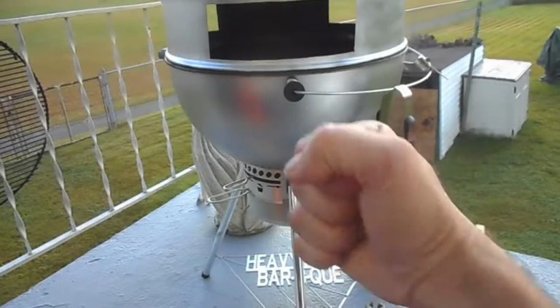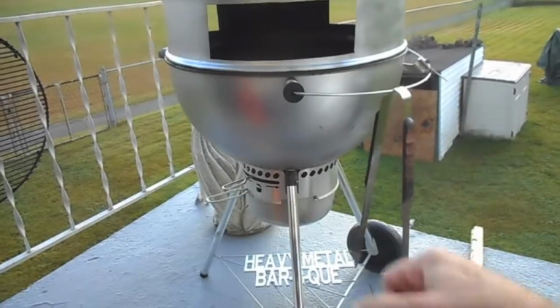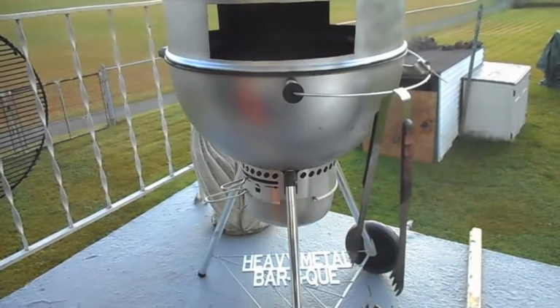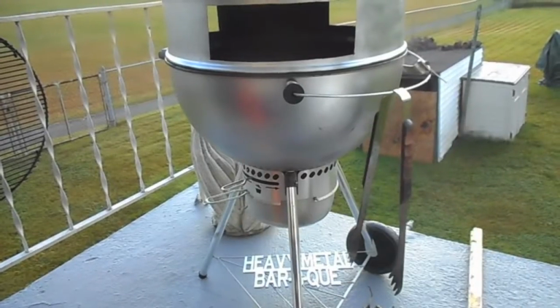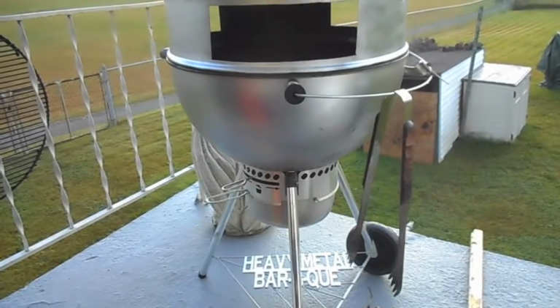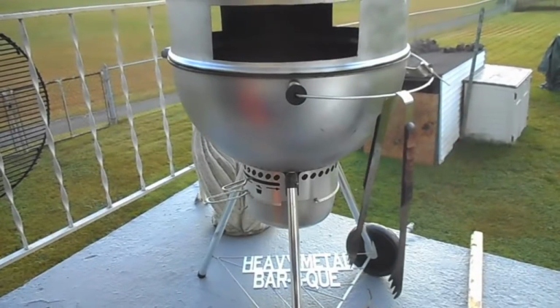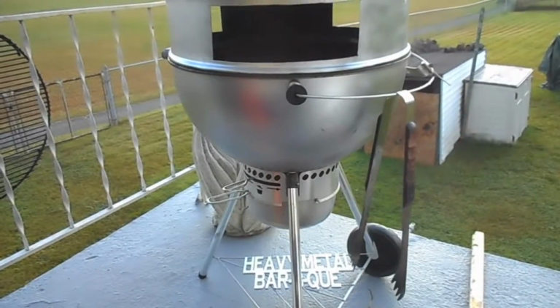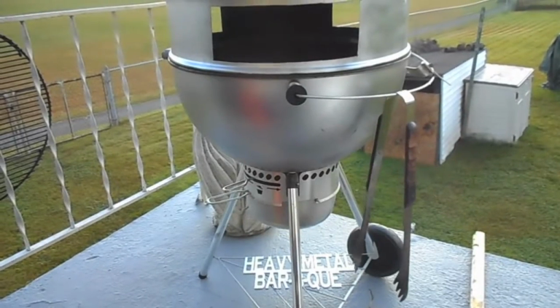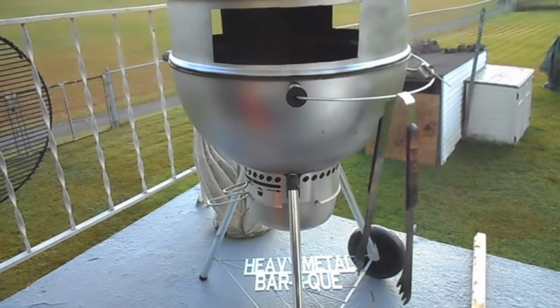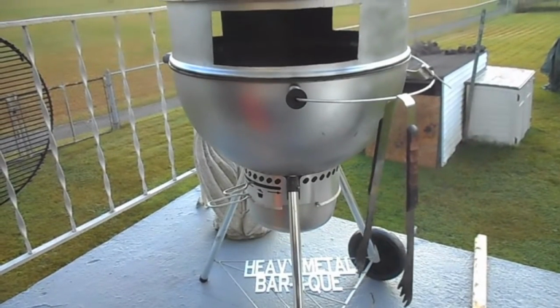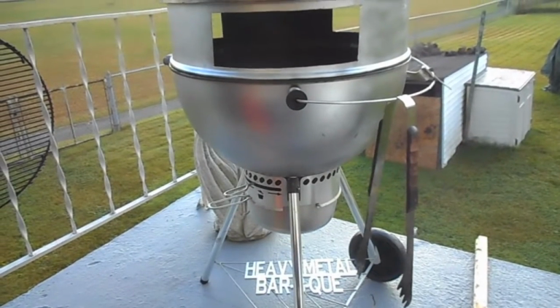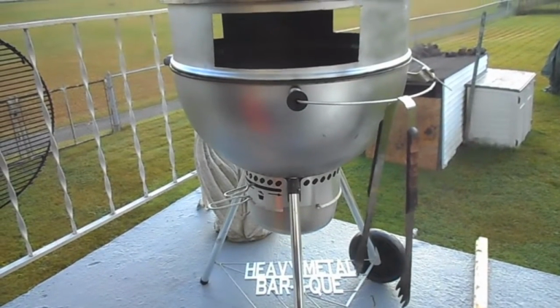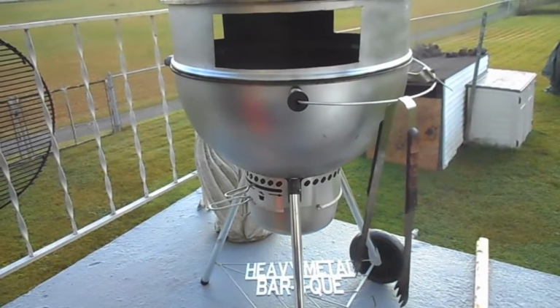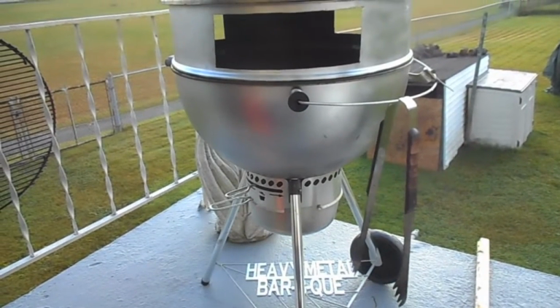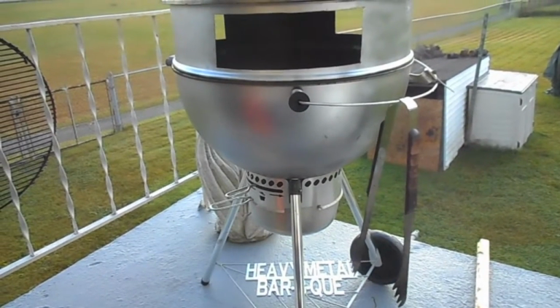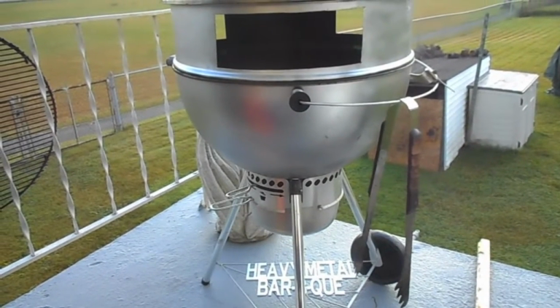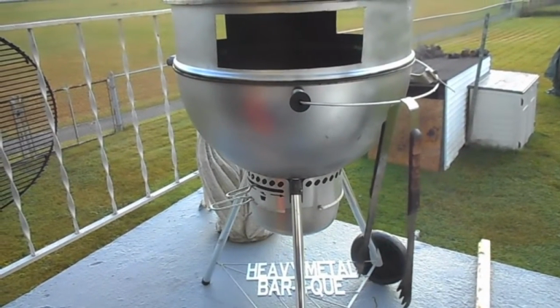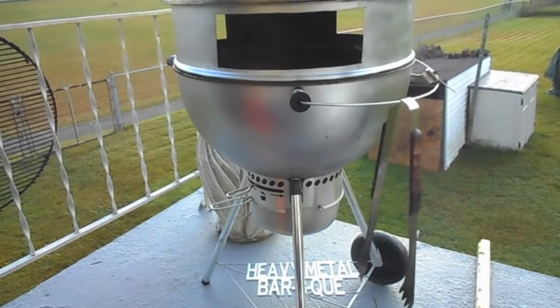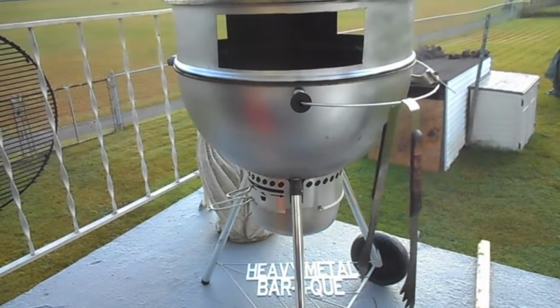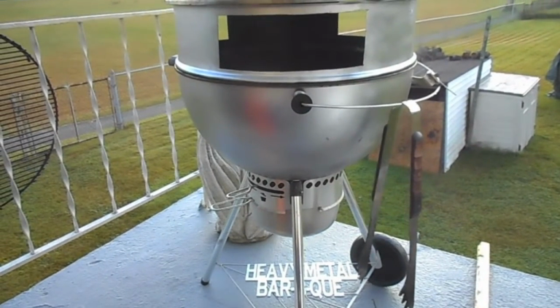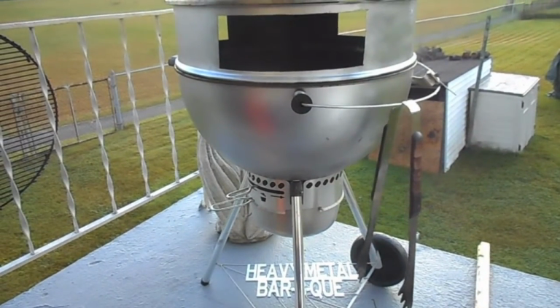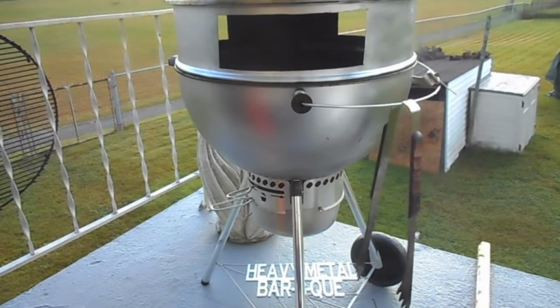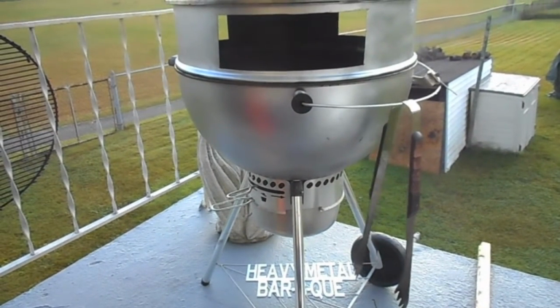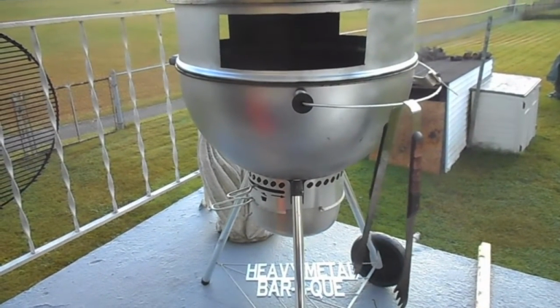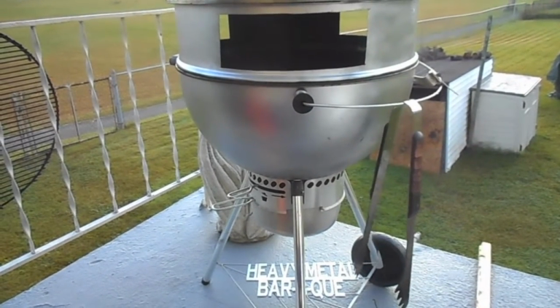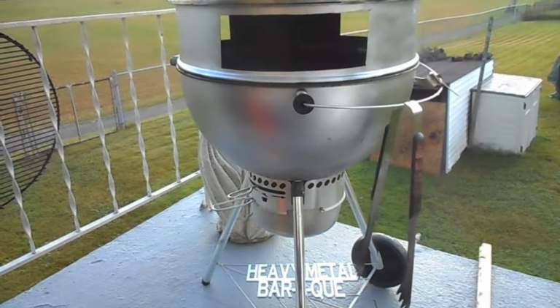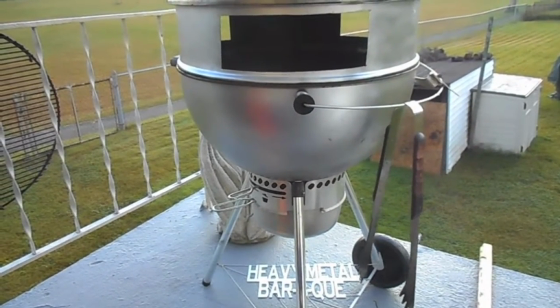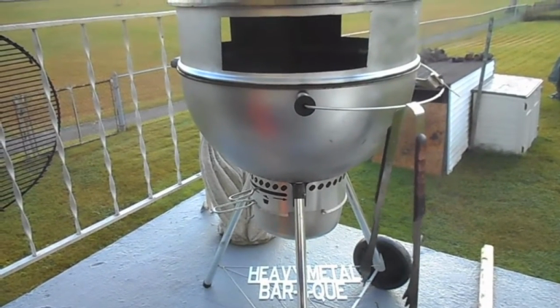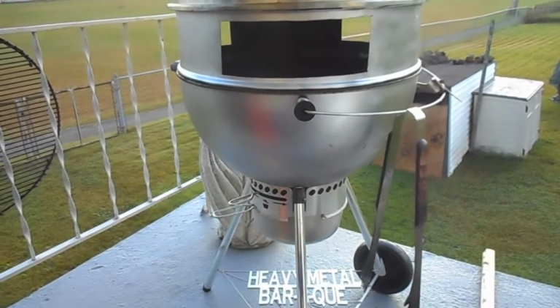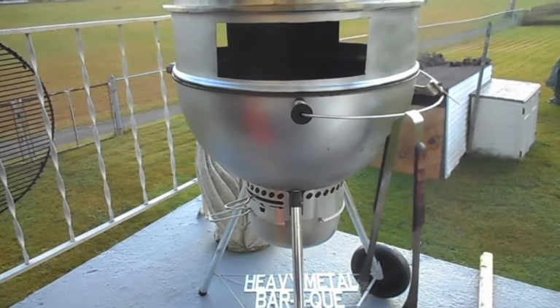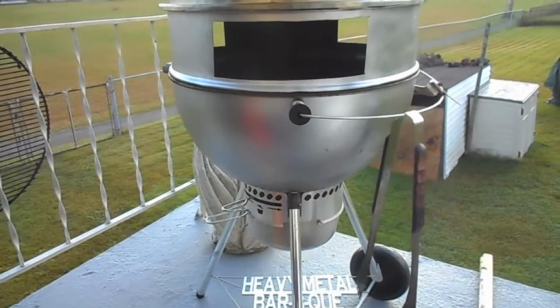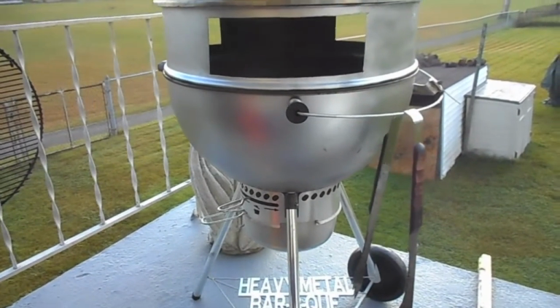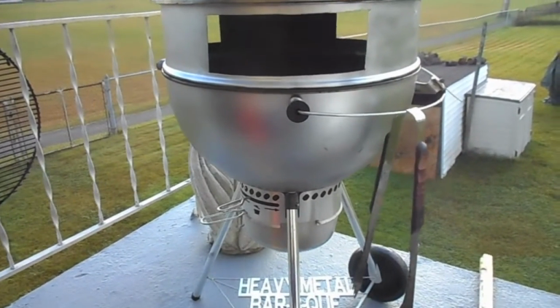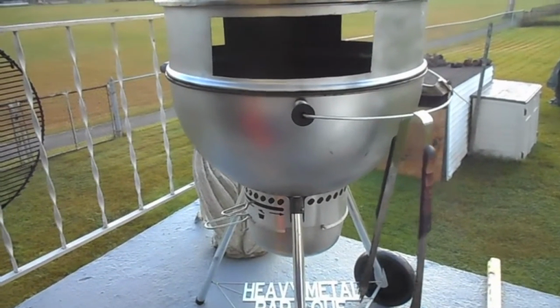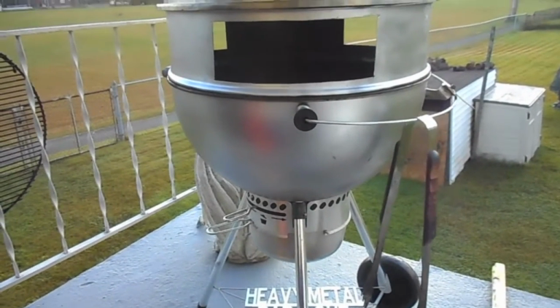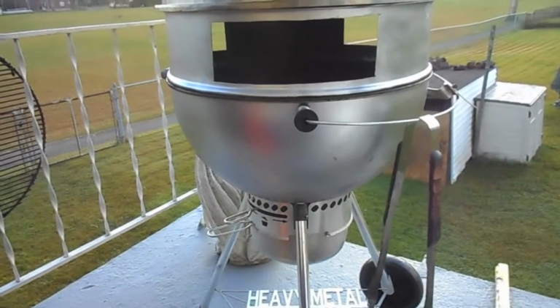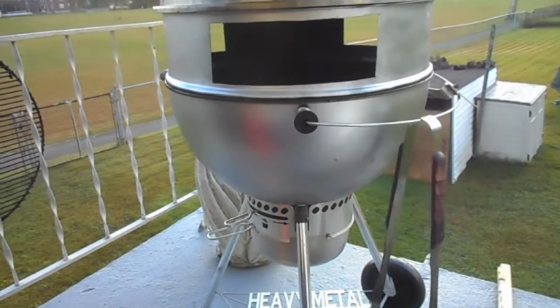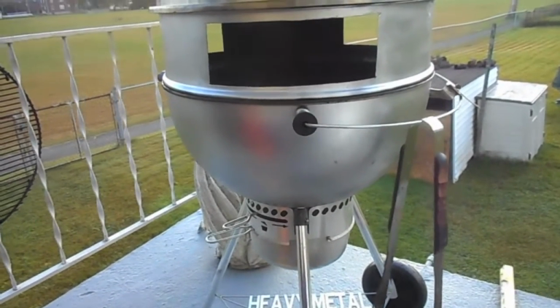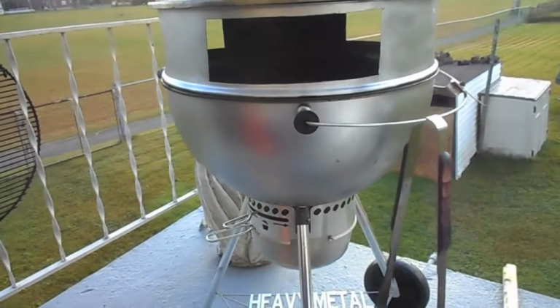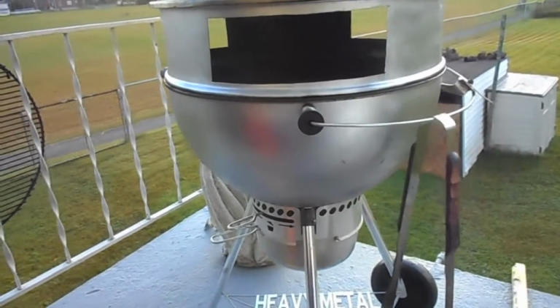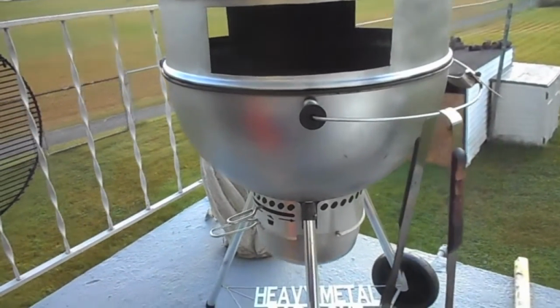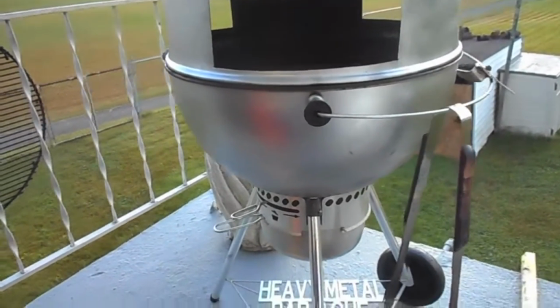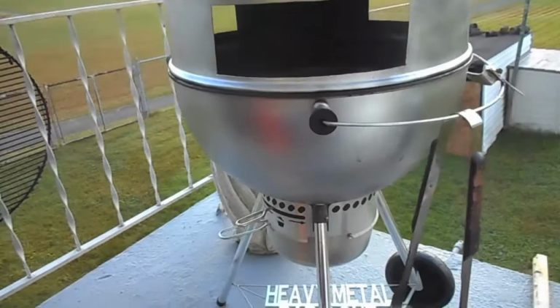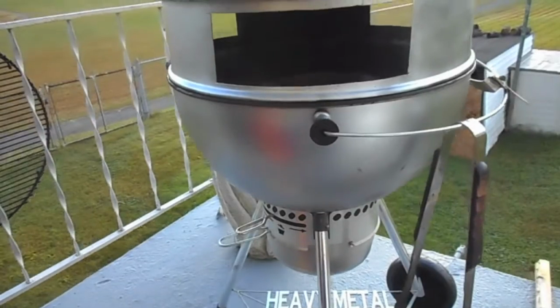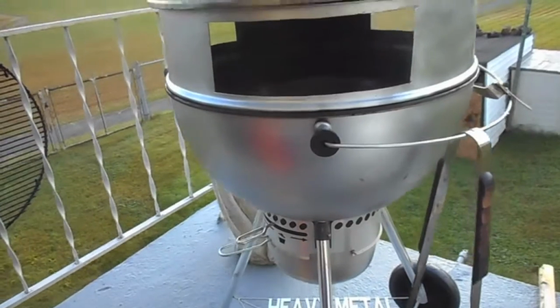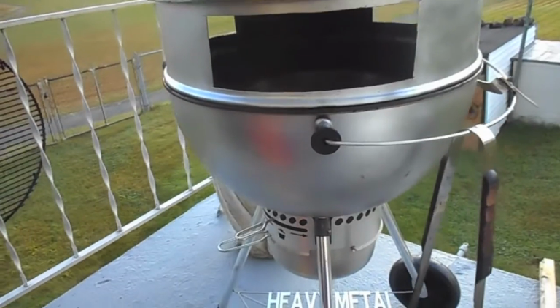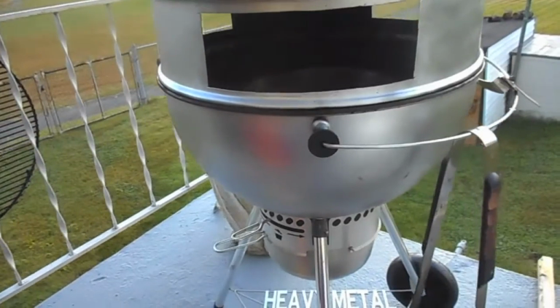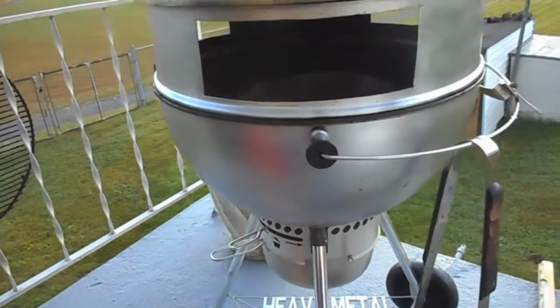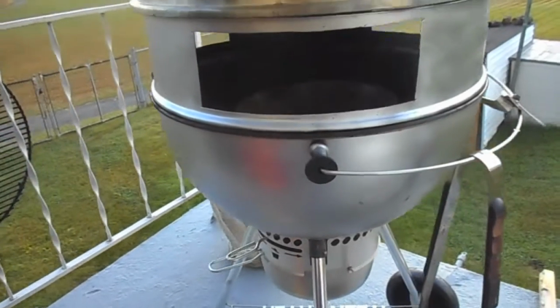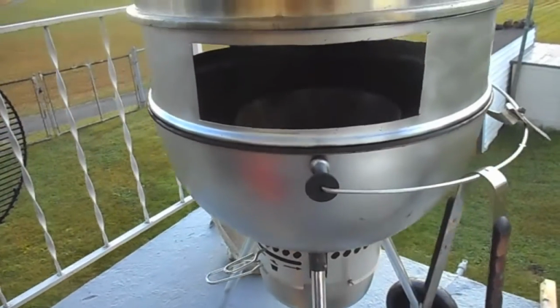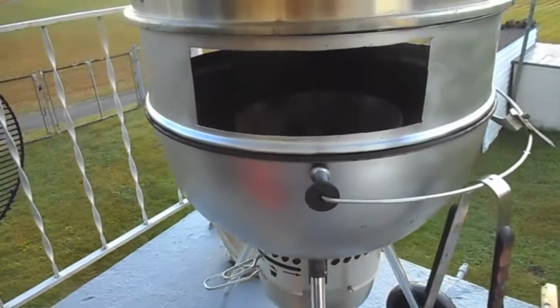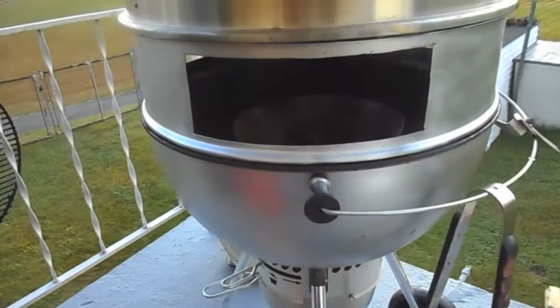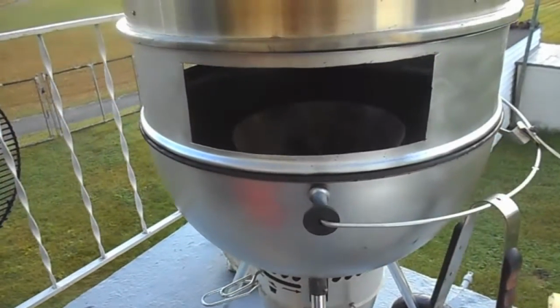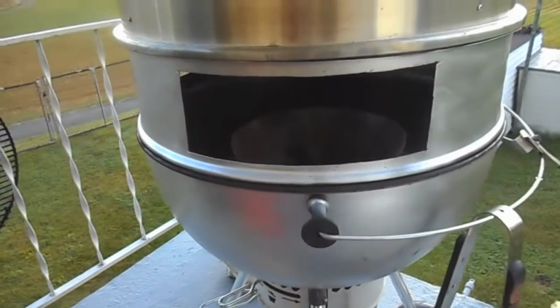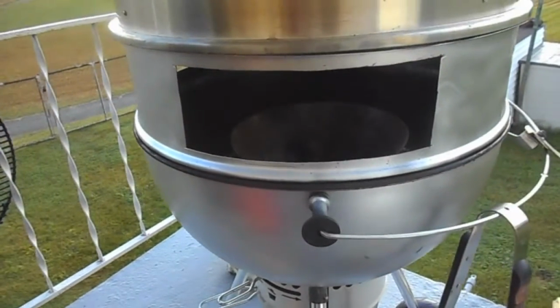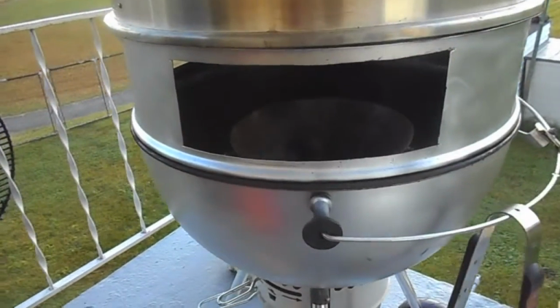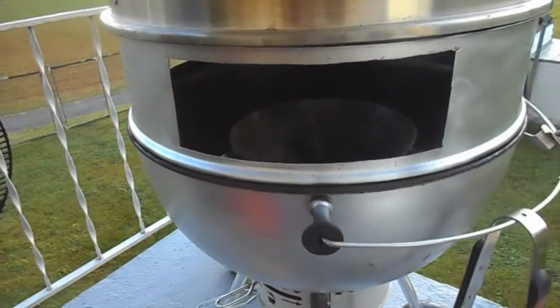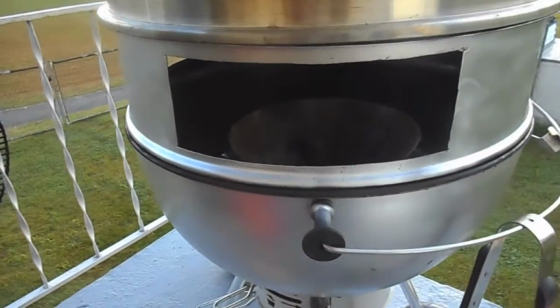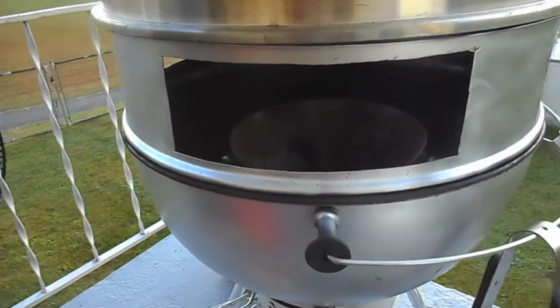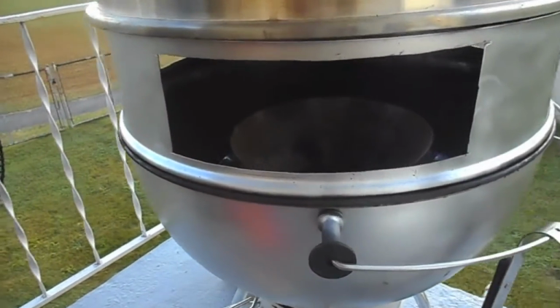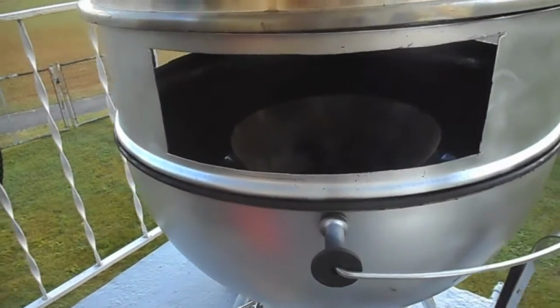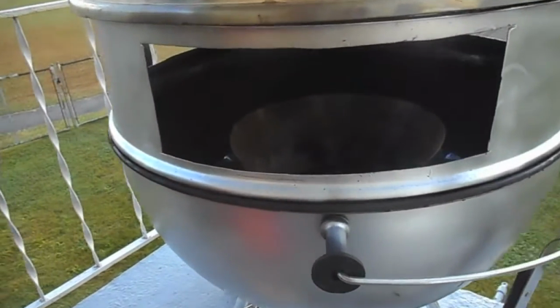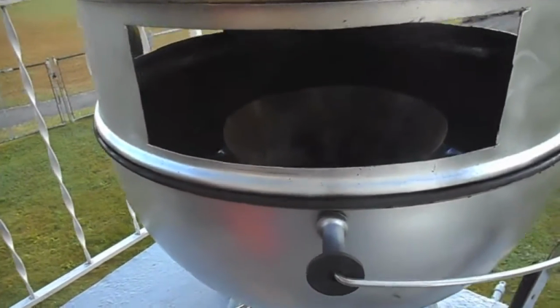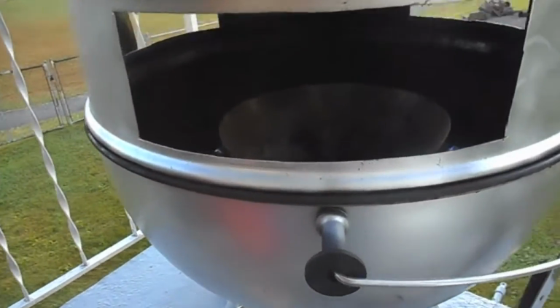Hey there all YouTubers. Today I'll be setting up my vertical stick burner for an open pit style cook.